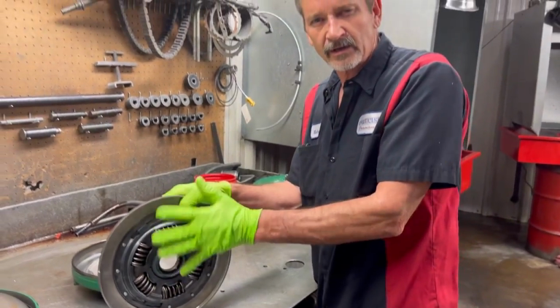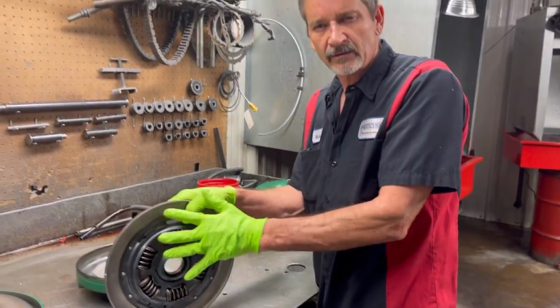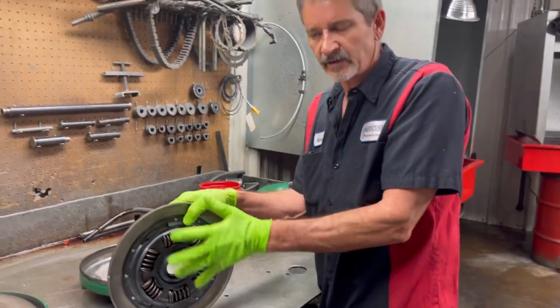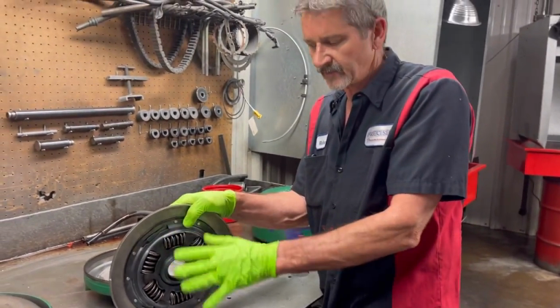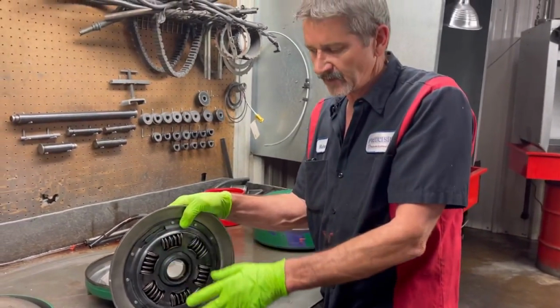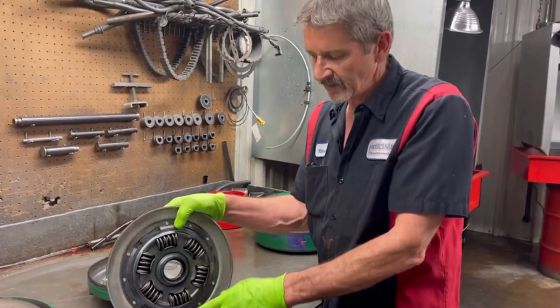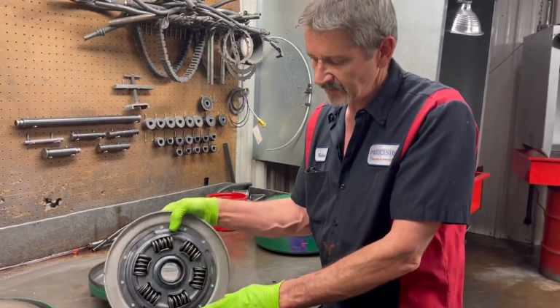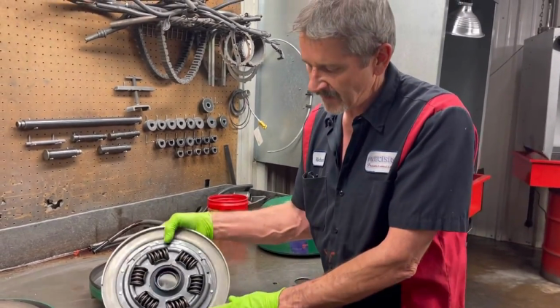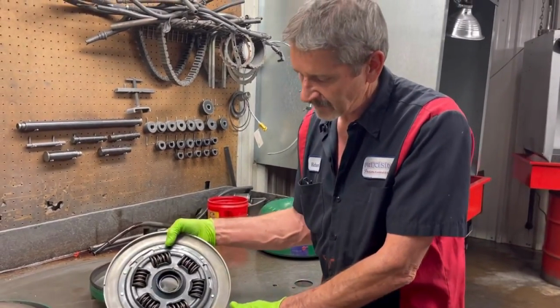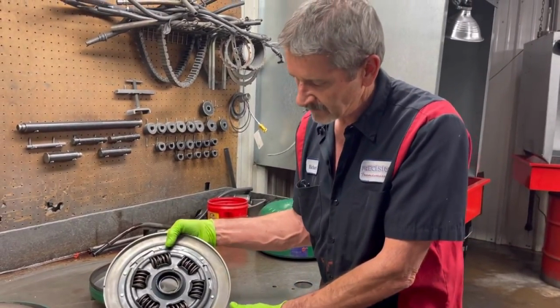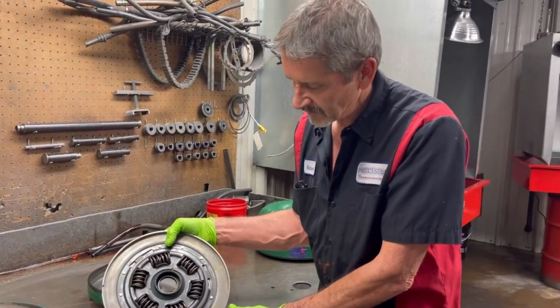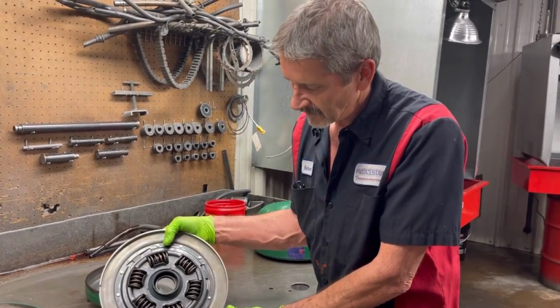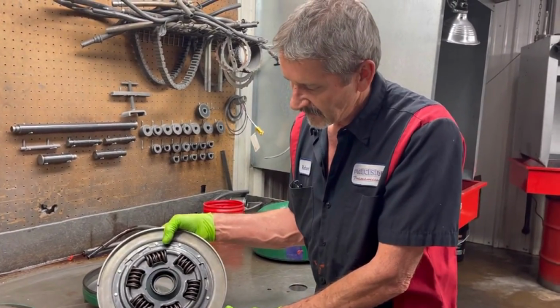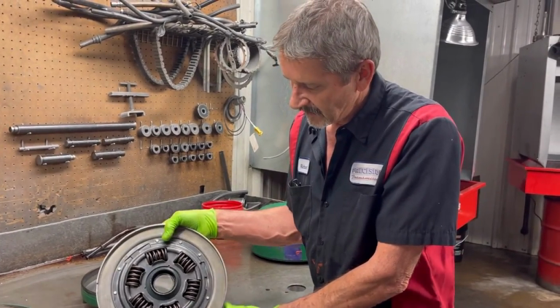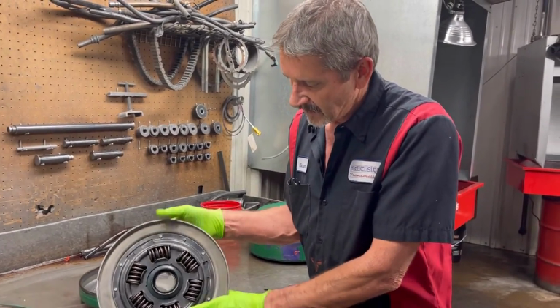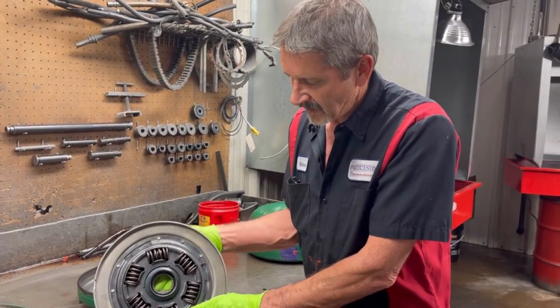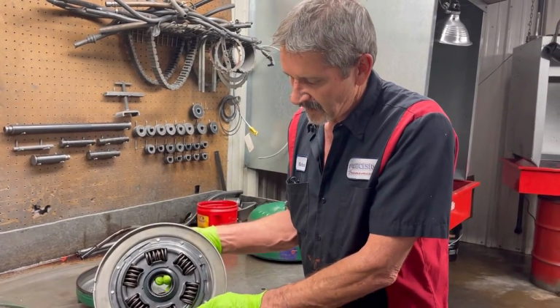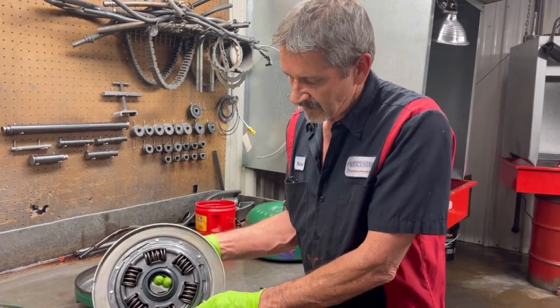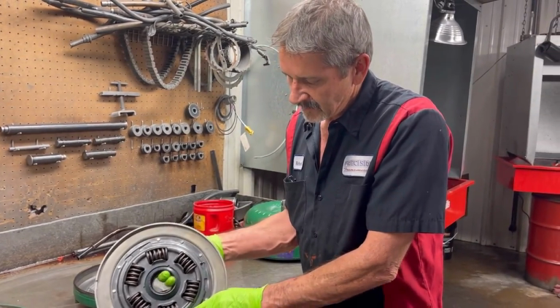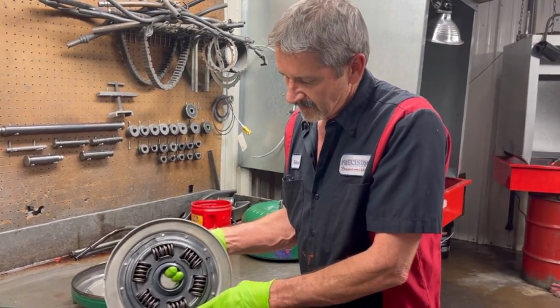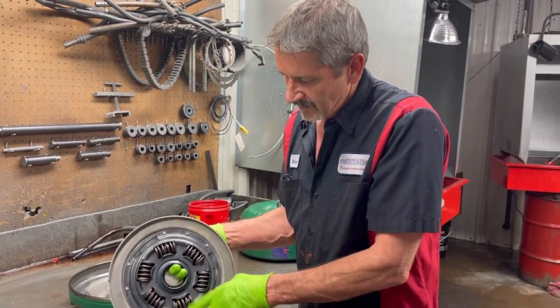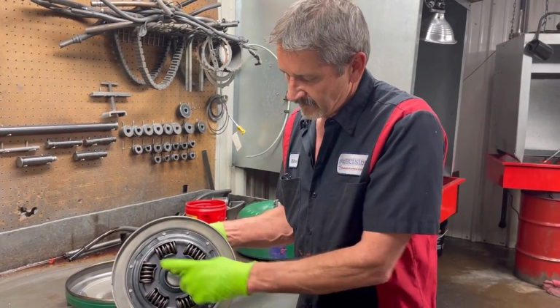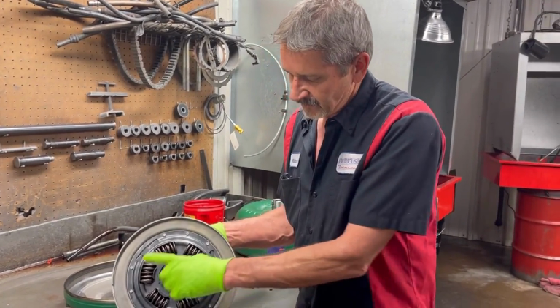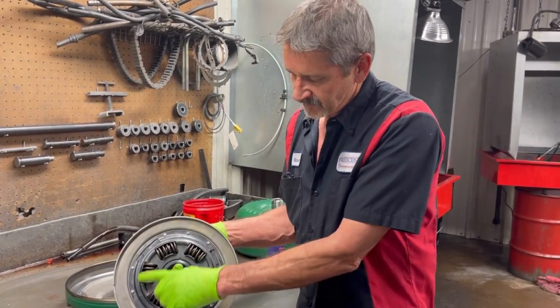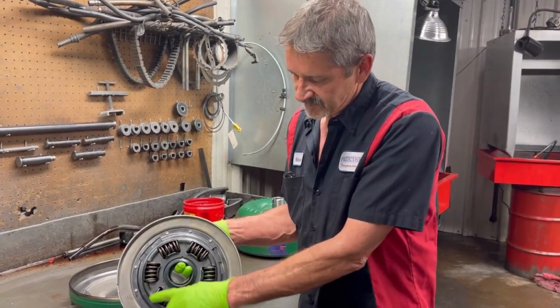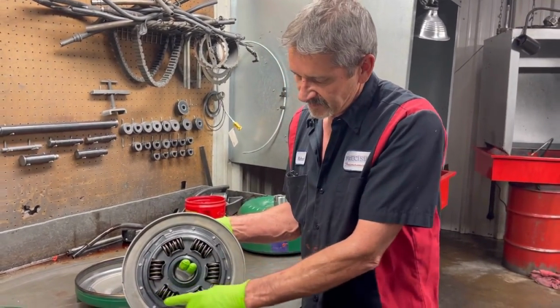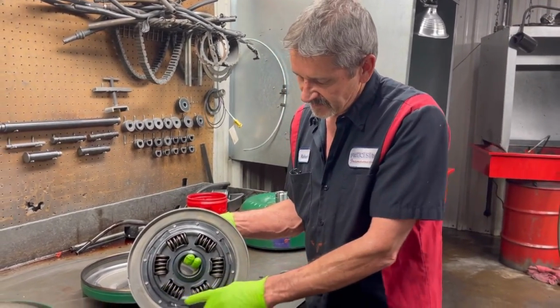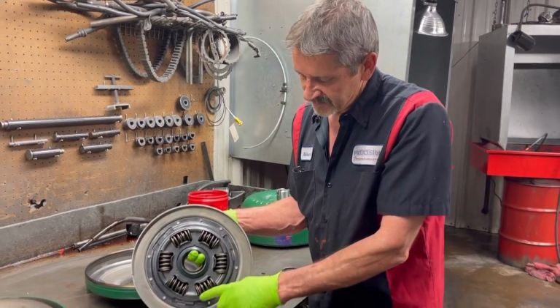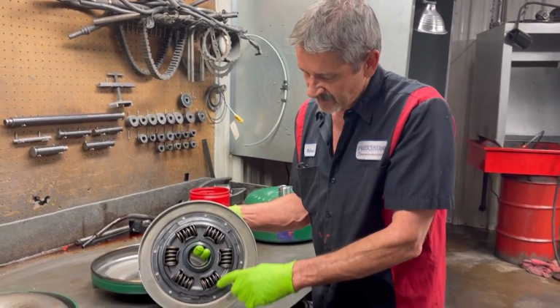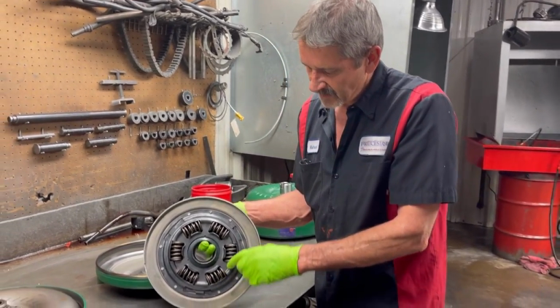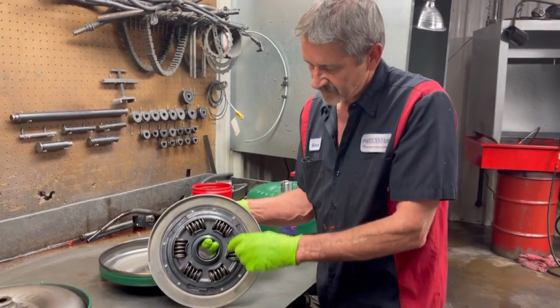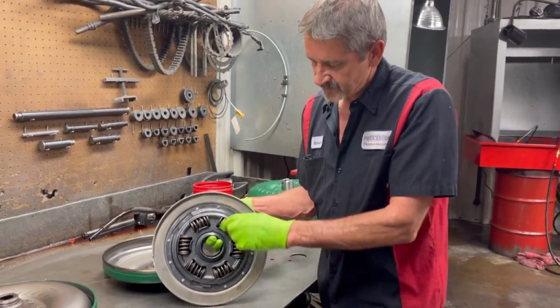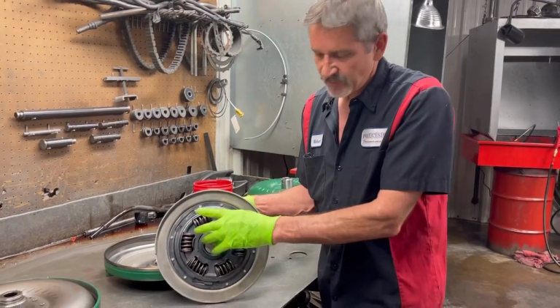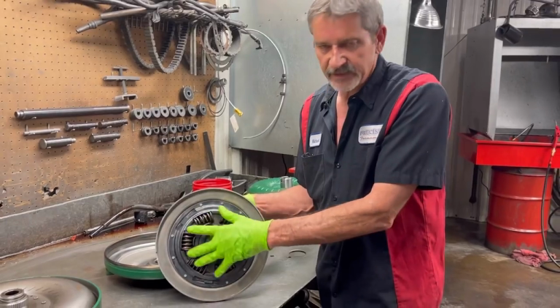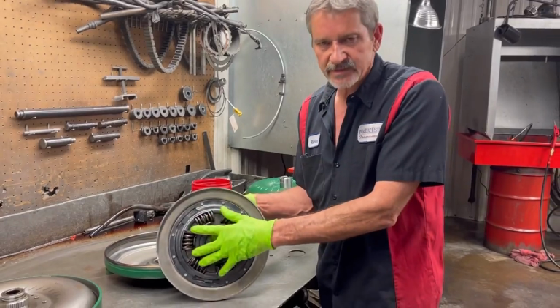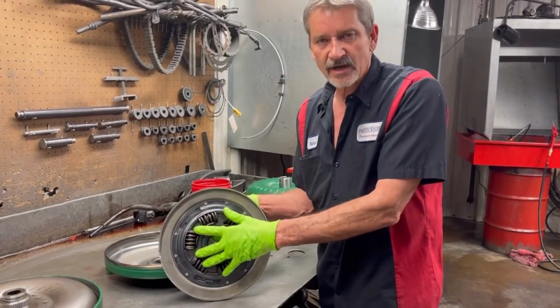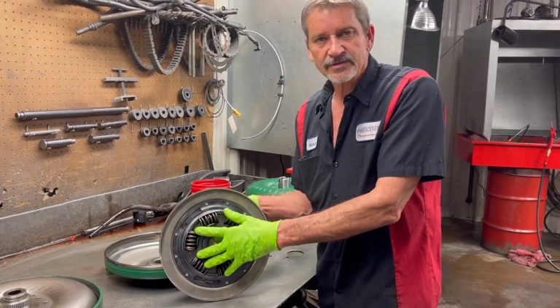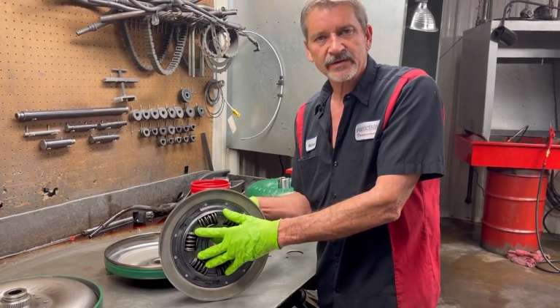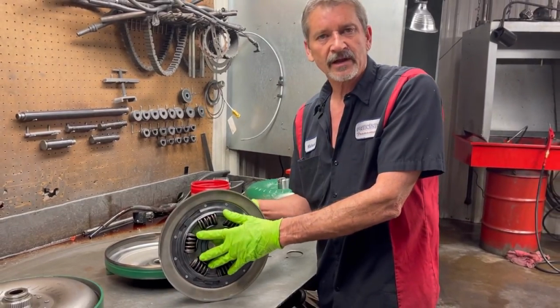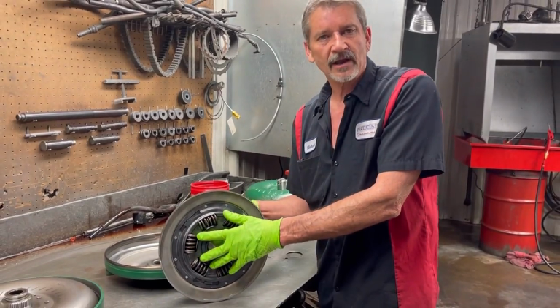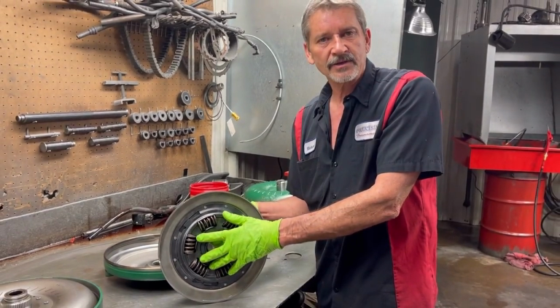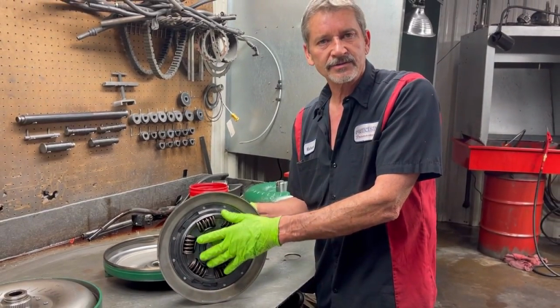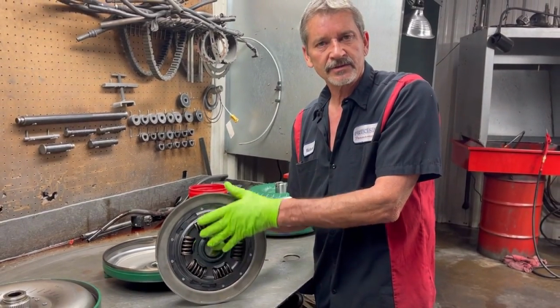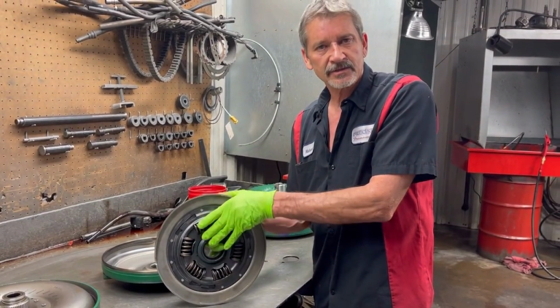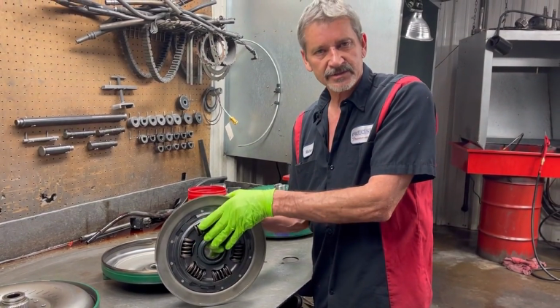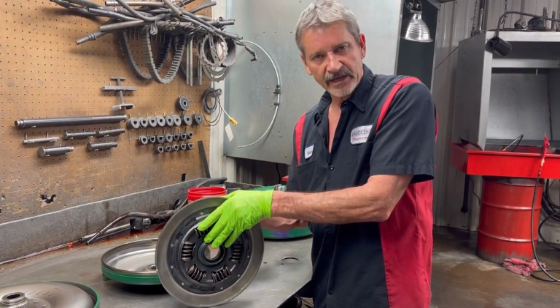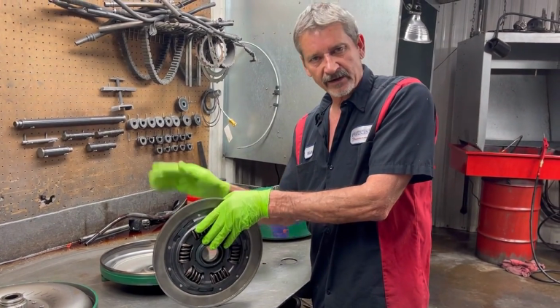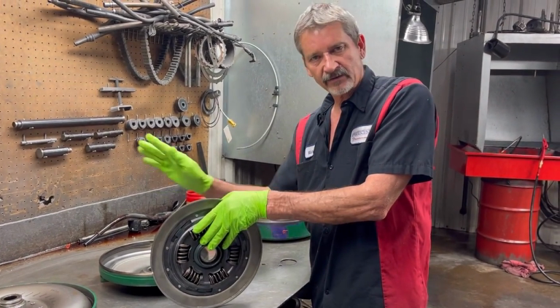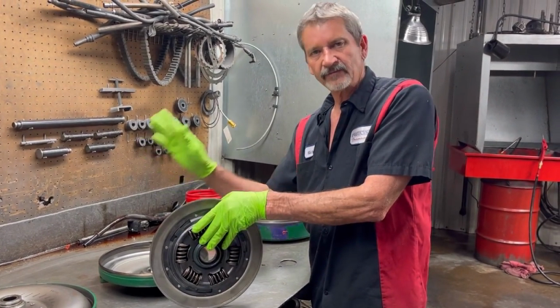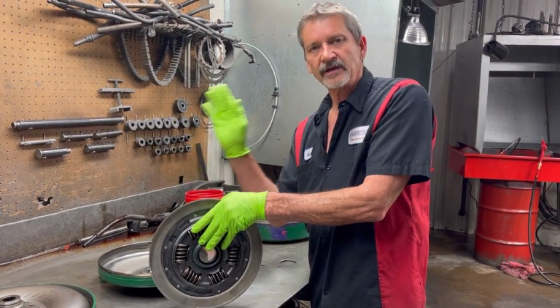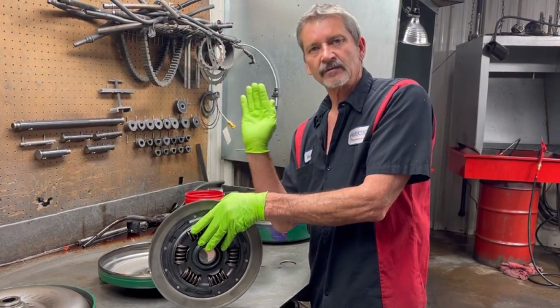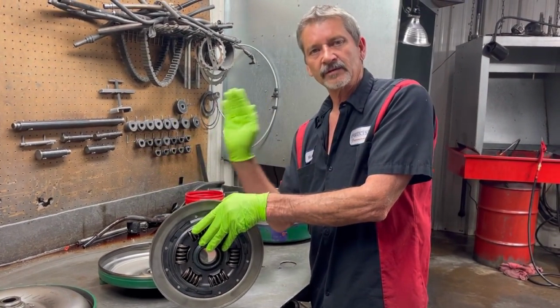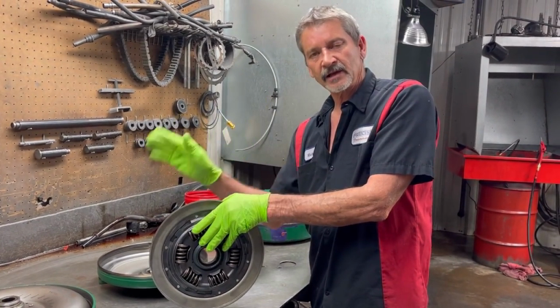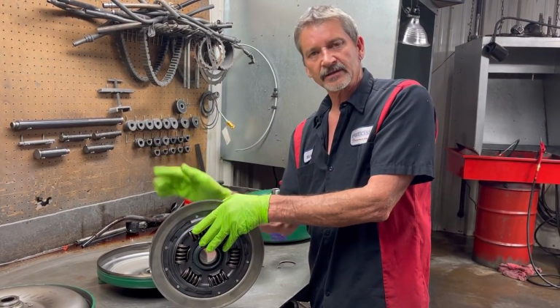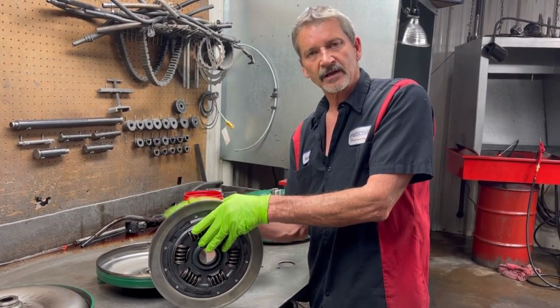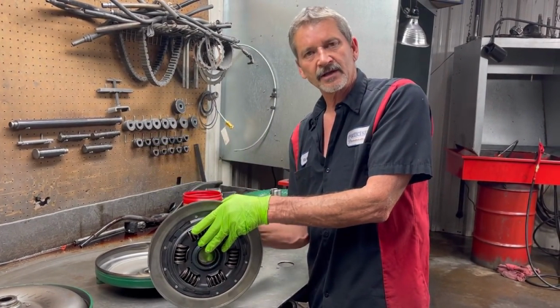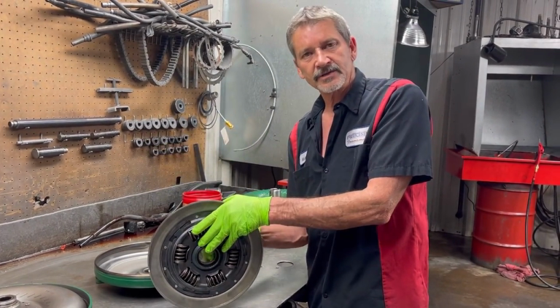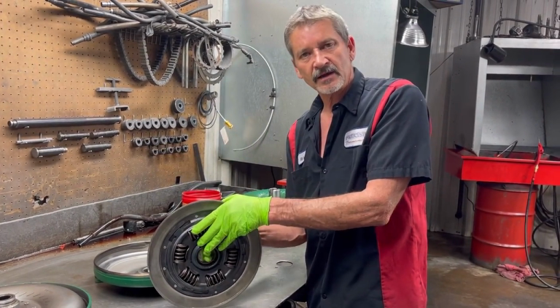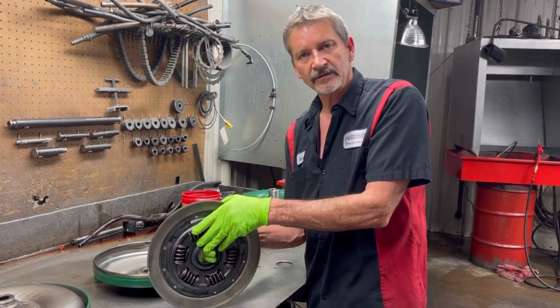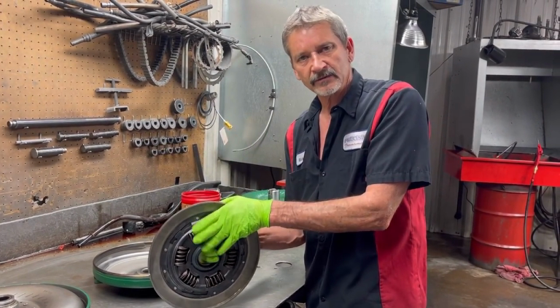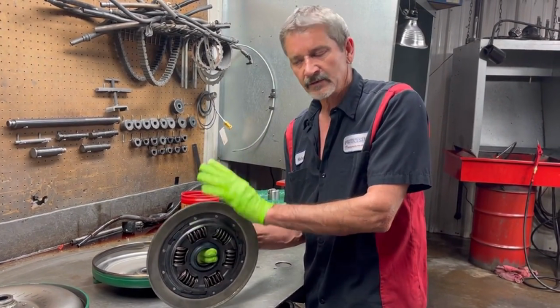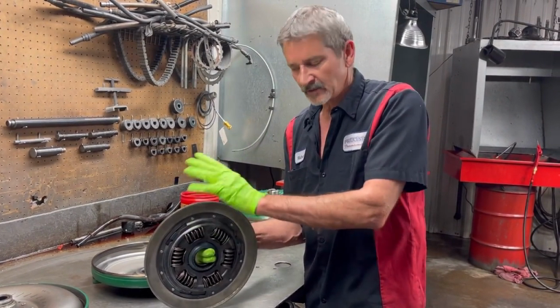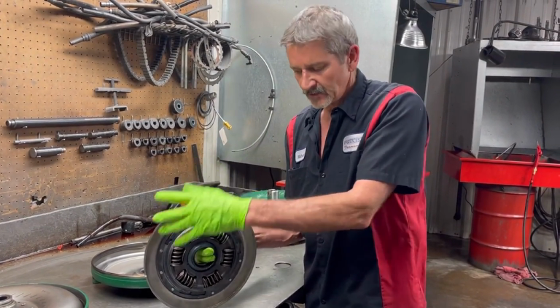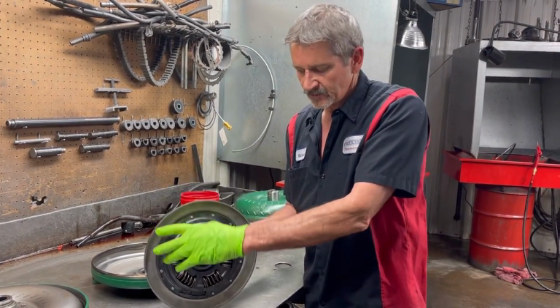You'll see these coil springs also in a clutch on a standard vehicle. When you let the clutch out you'll see those springs in there like that.